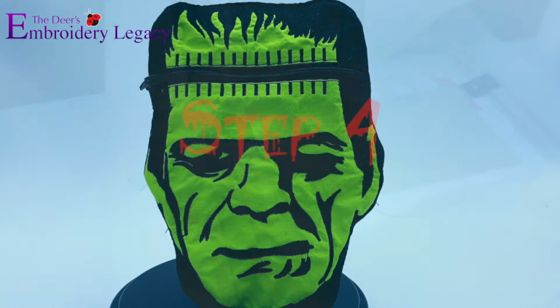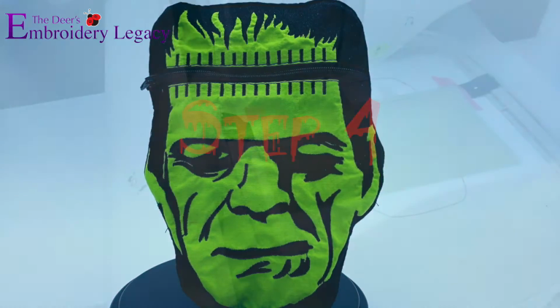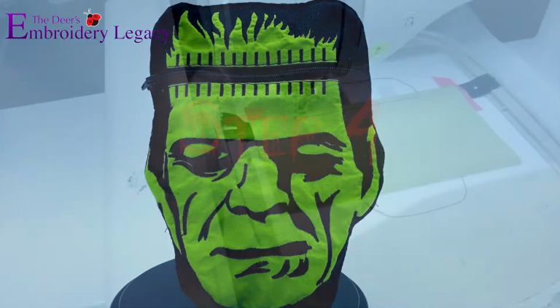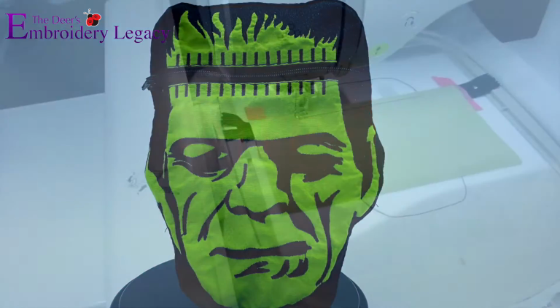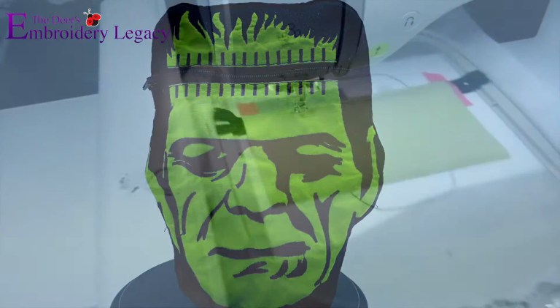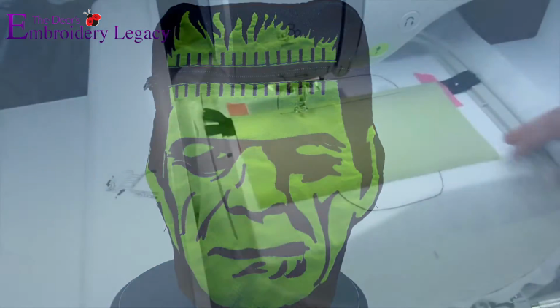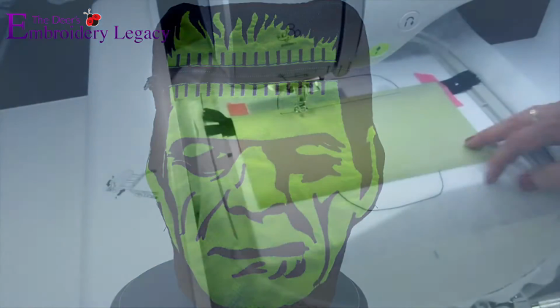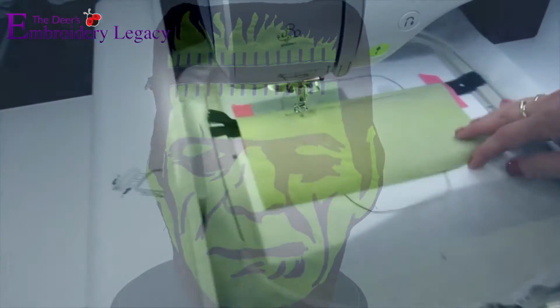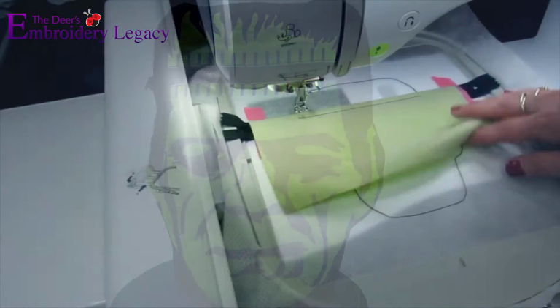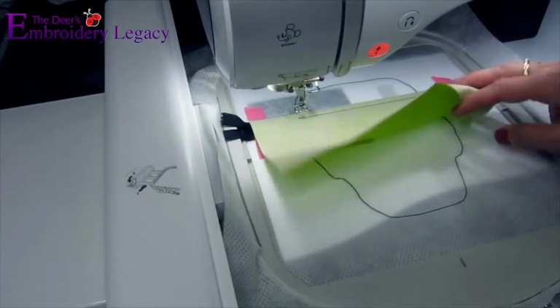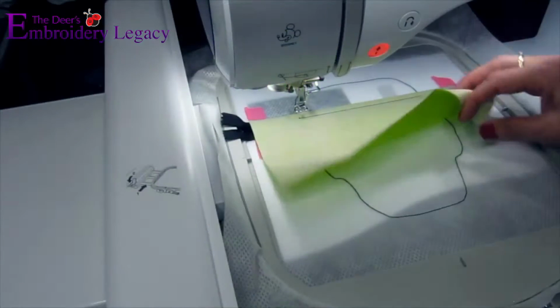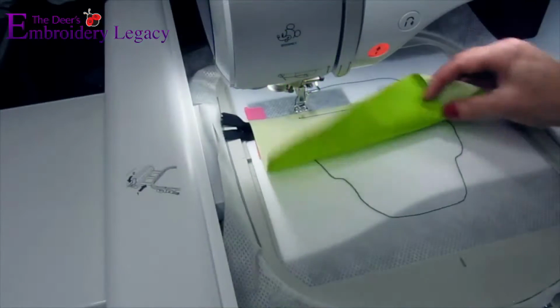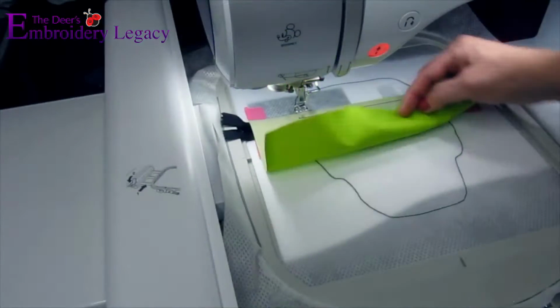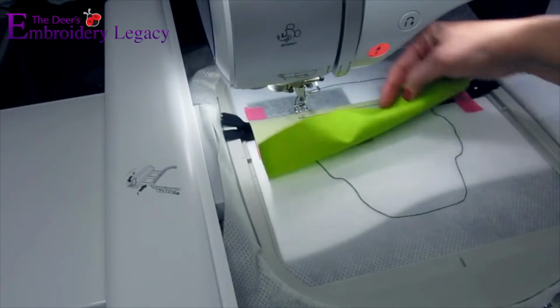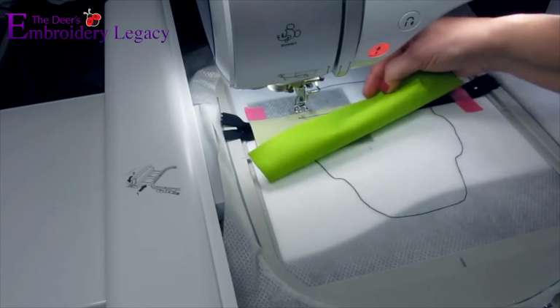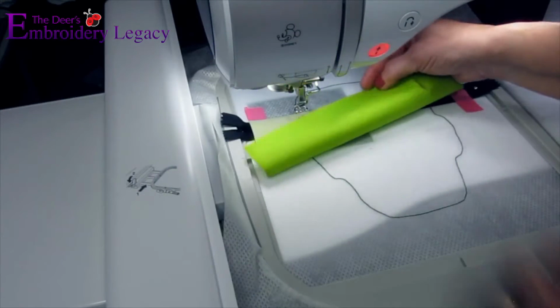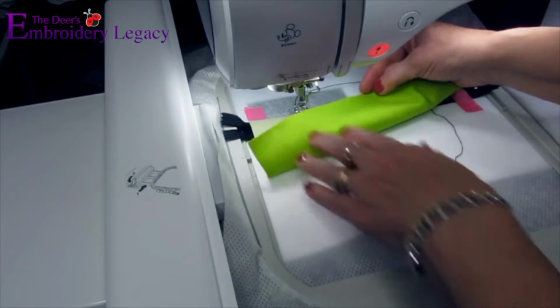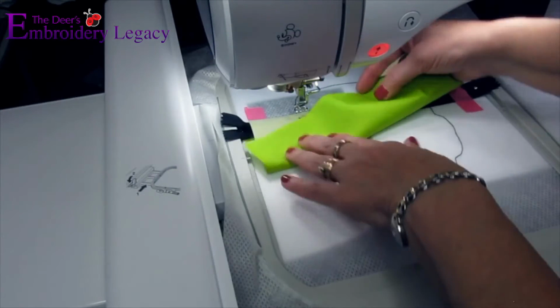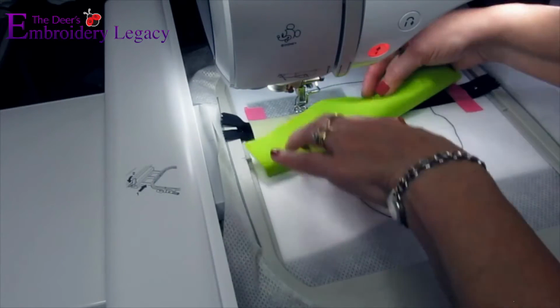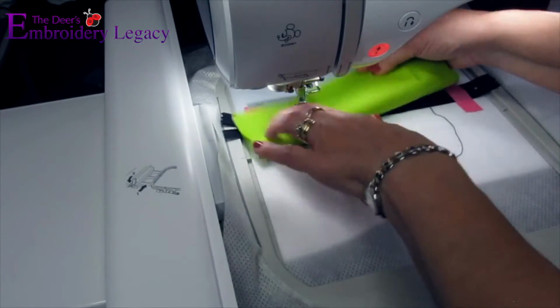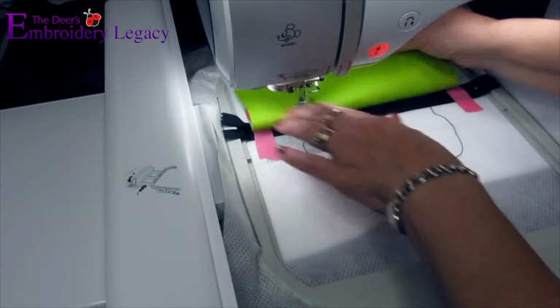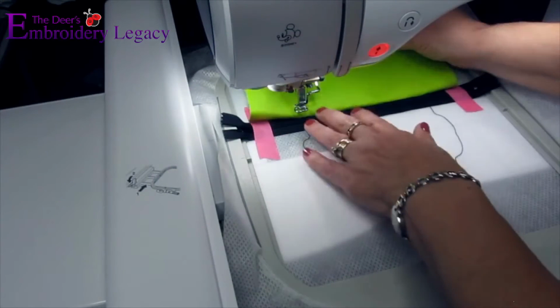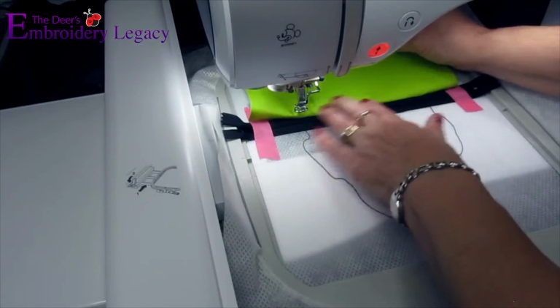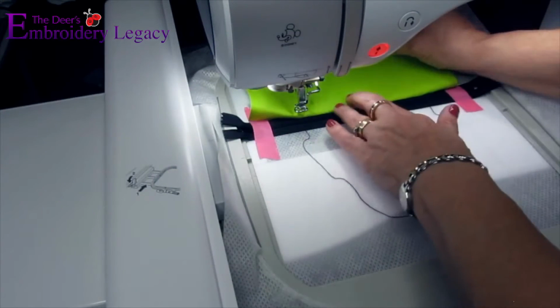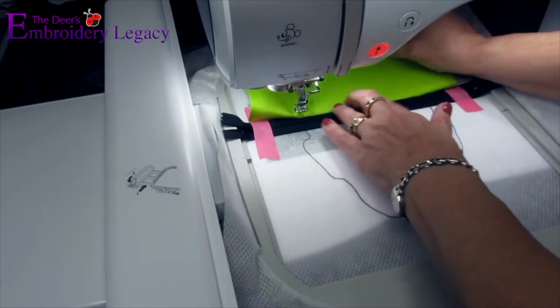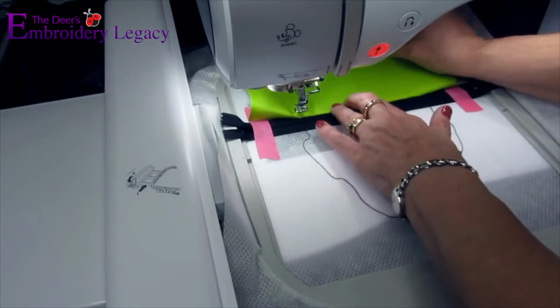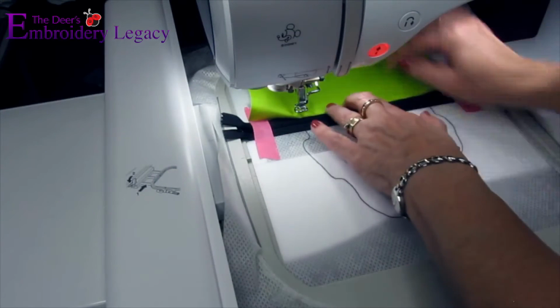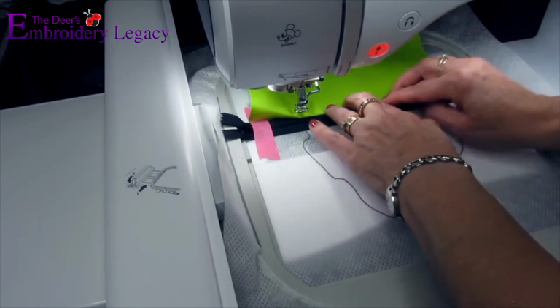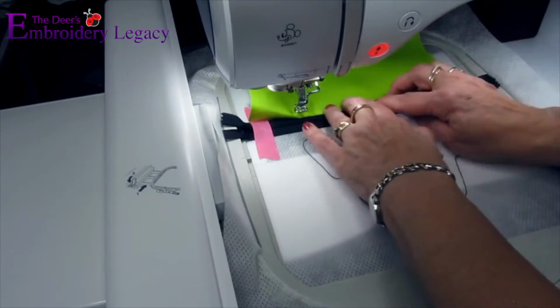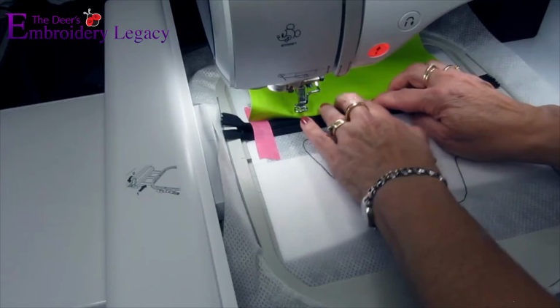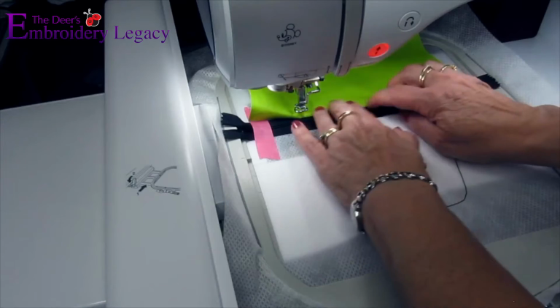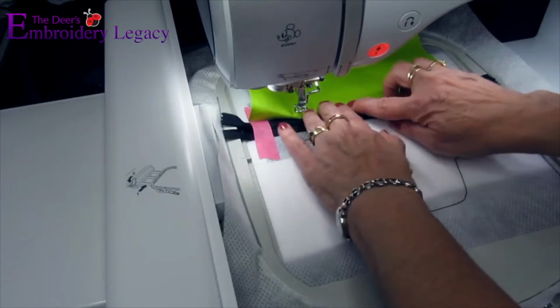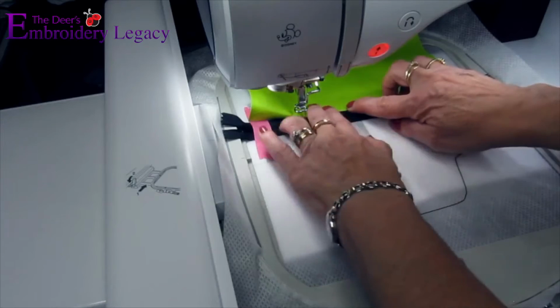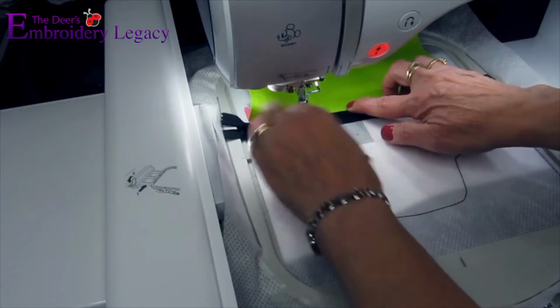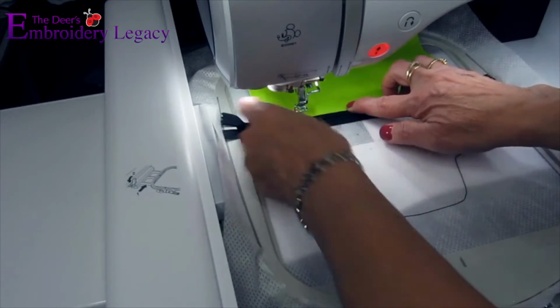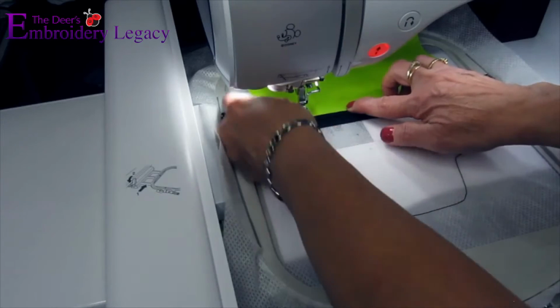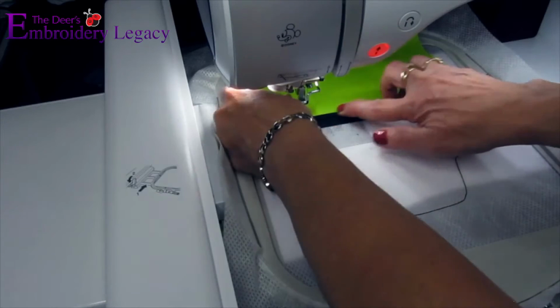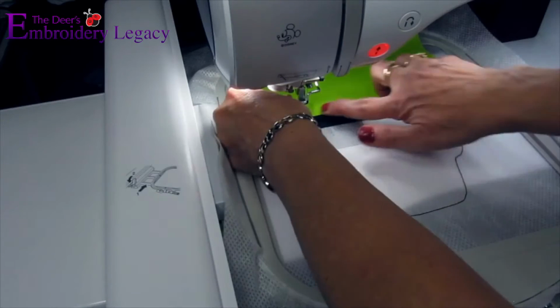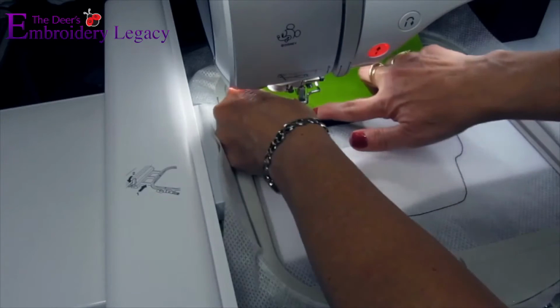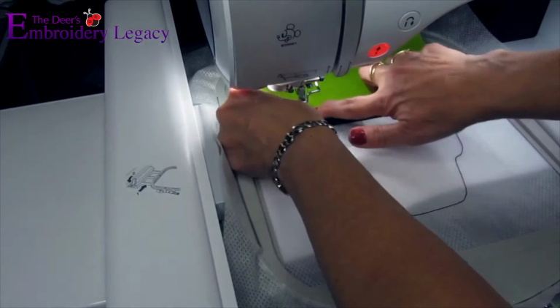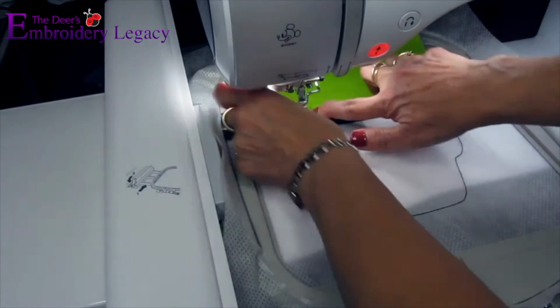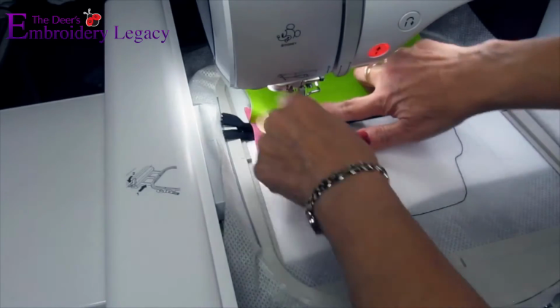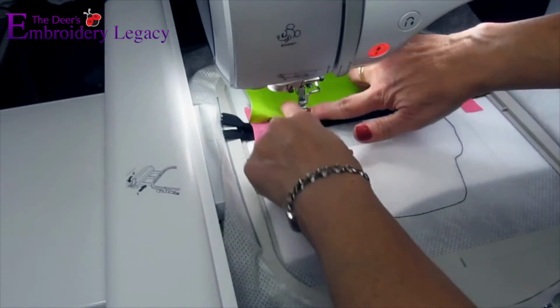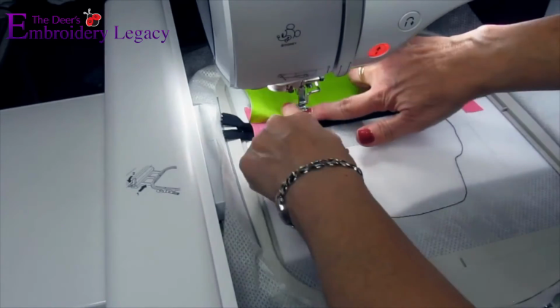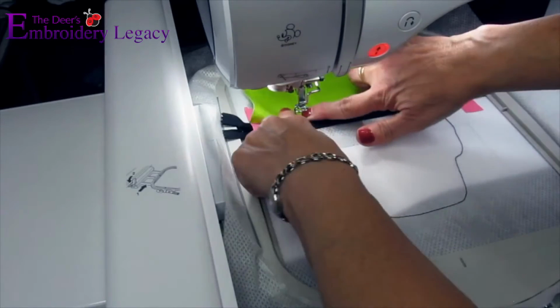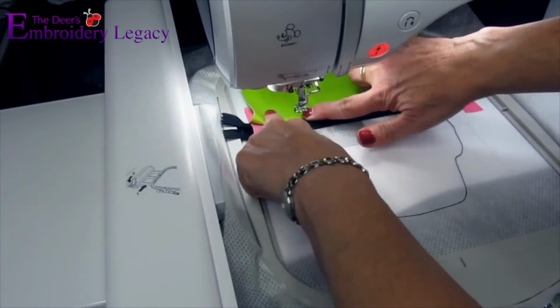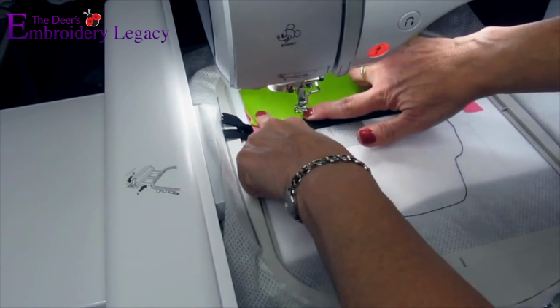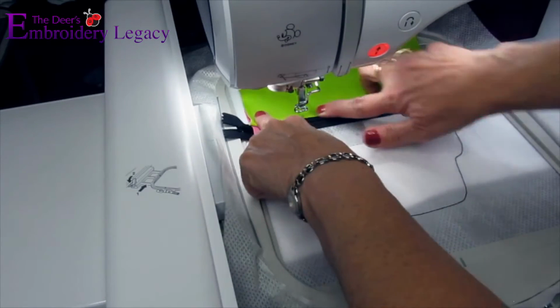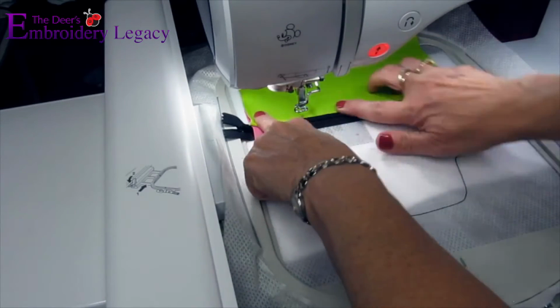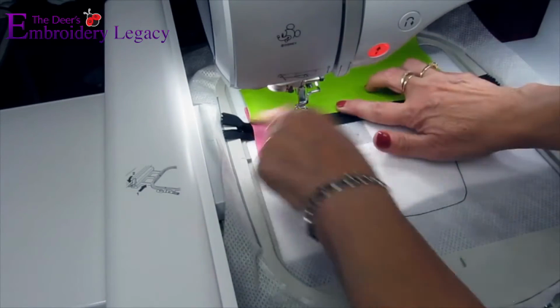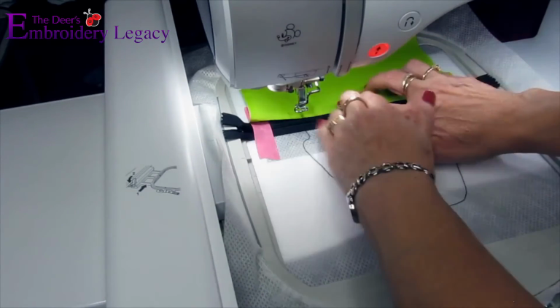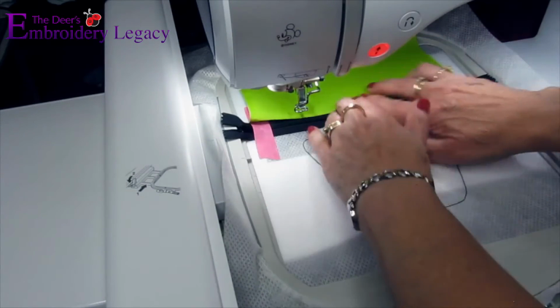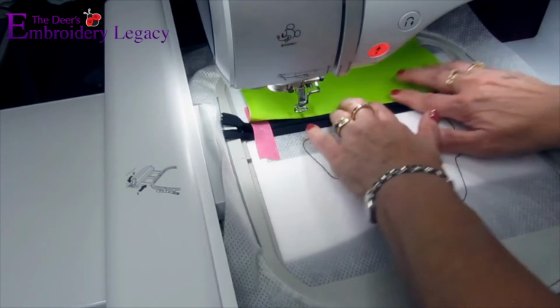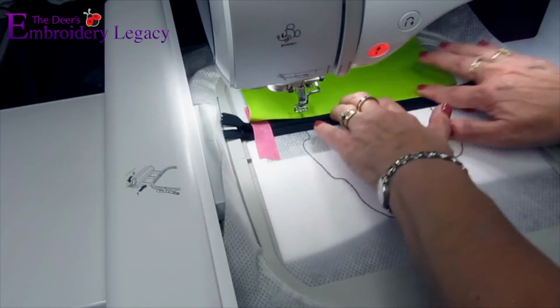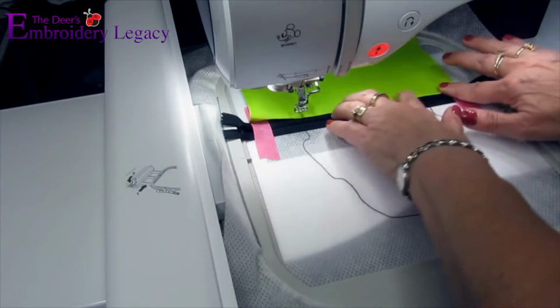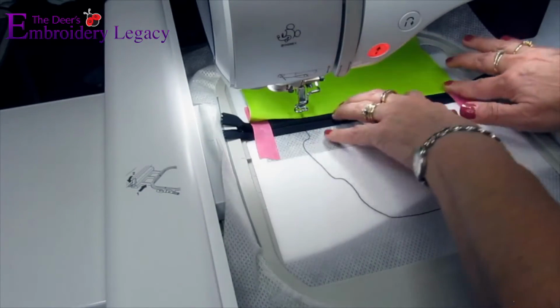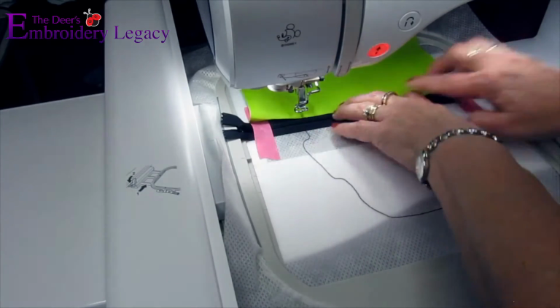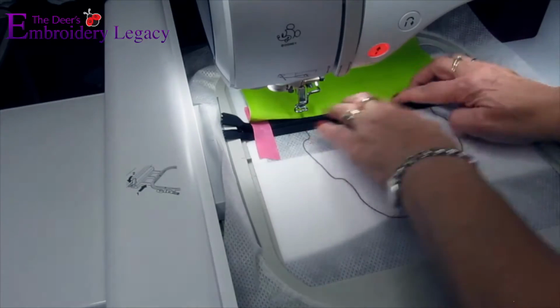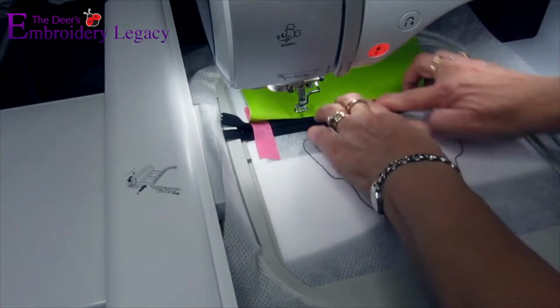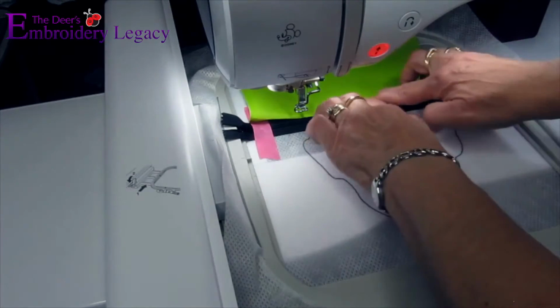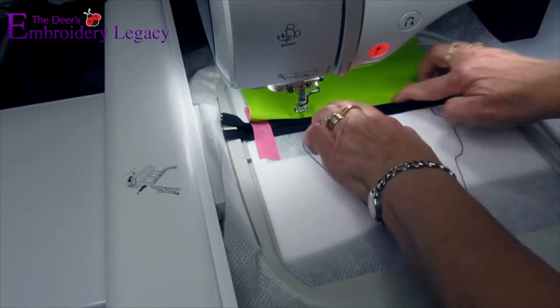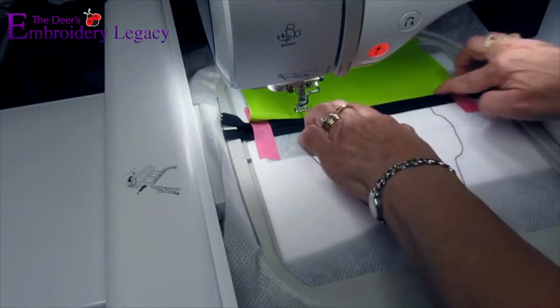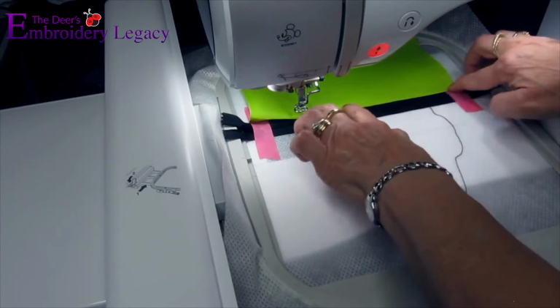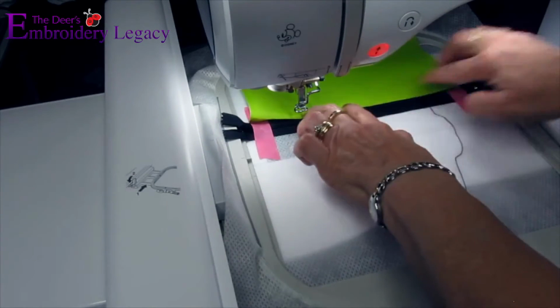We can now take that fabric and fold it right side up. Be sure to finger press it very tightly before stitching it into place.